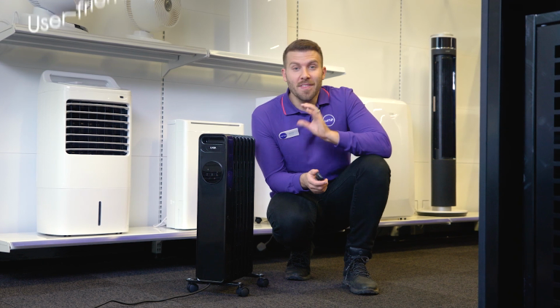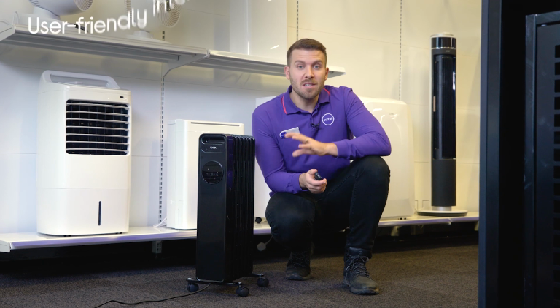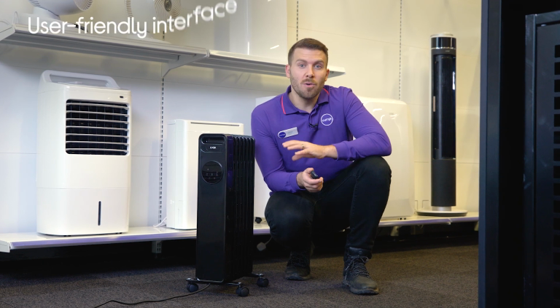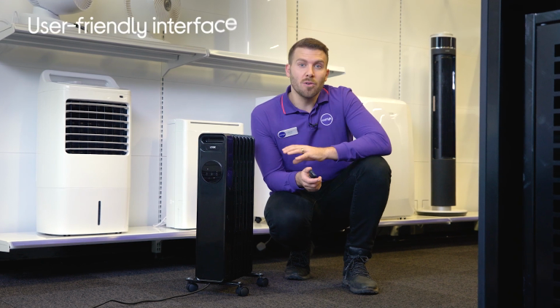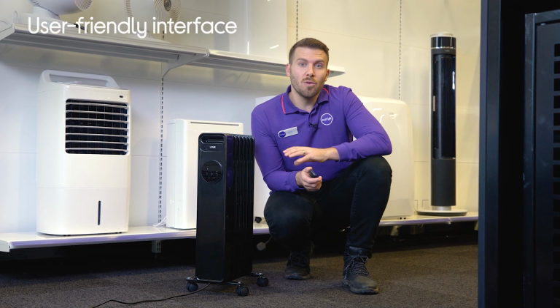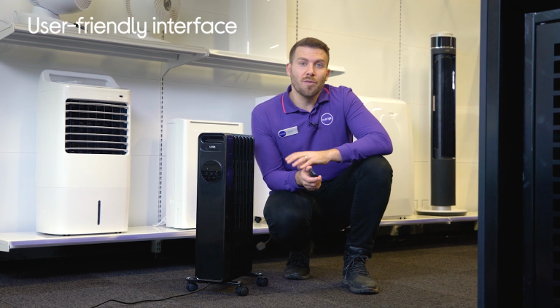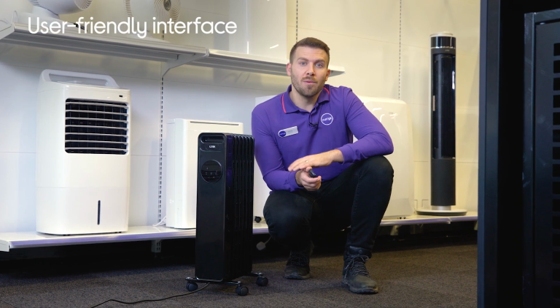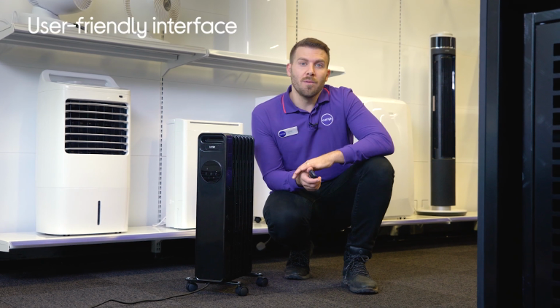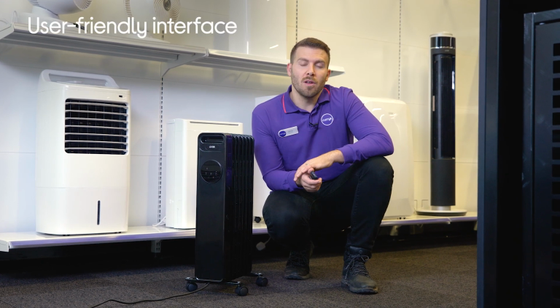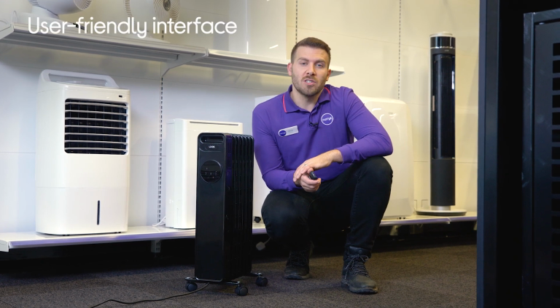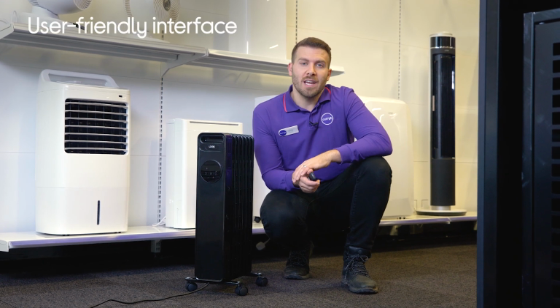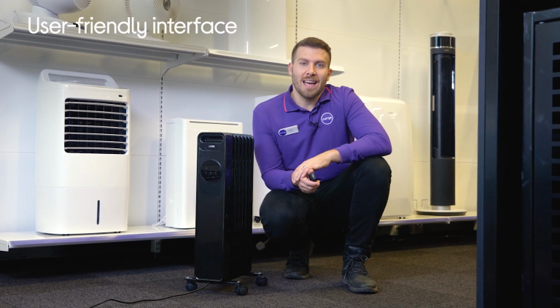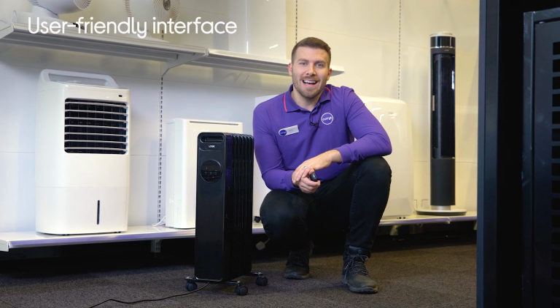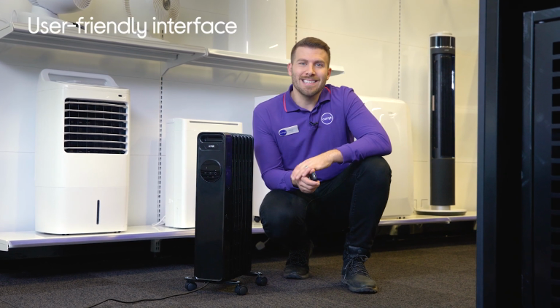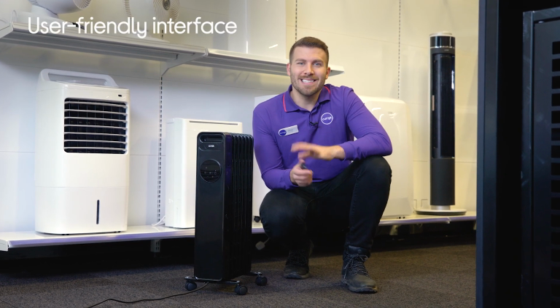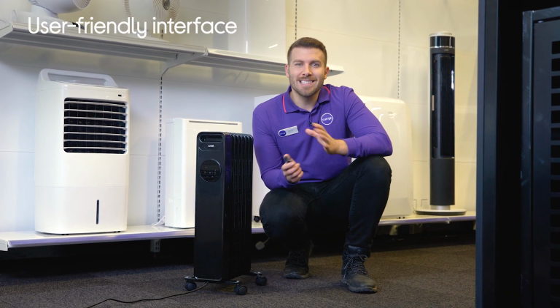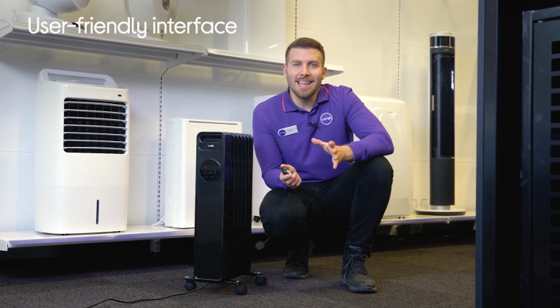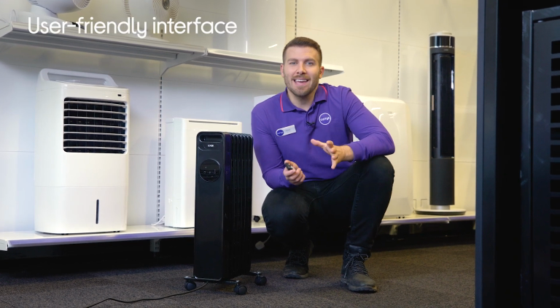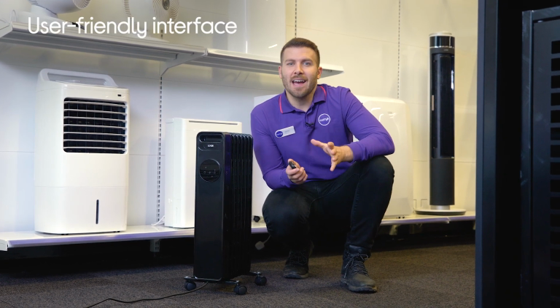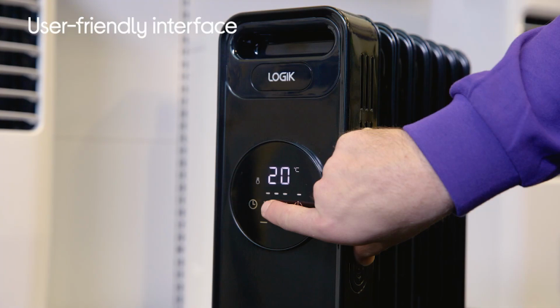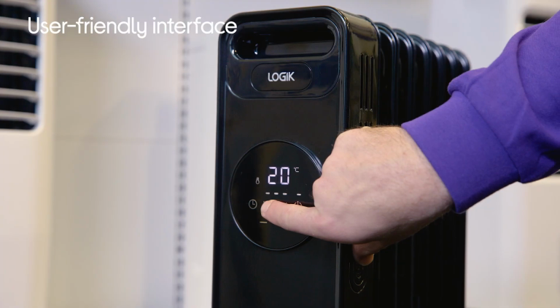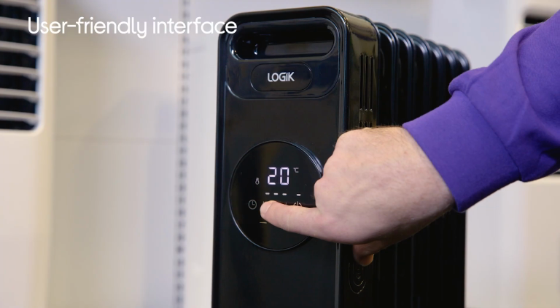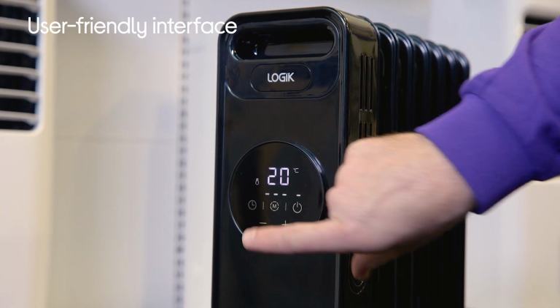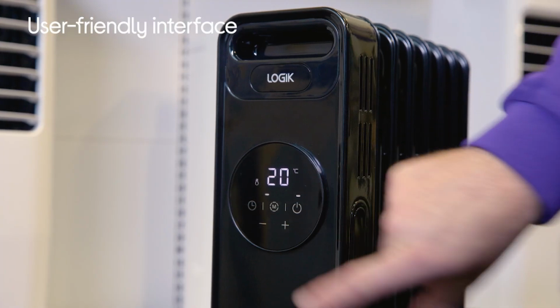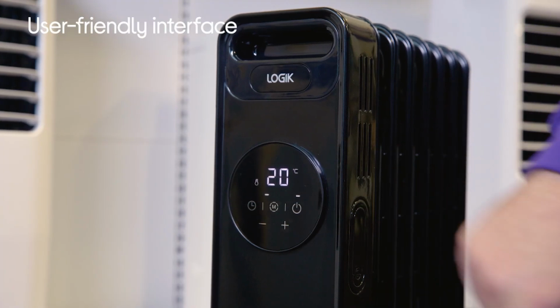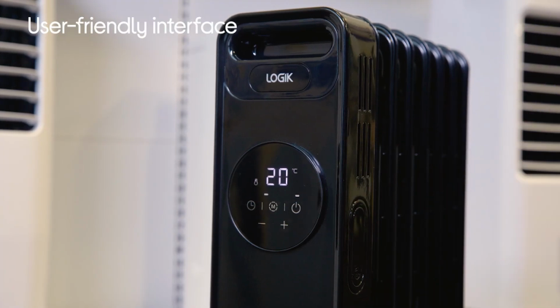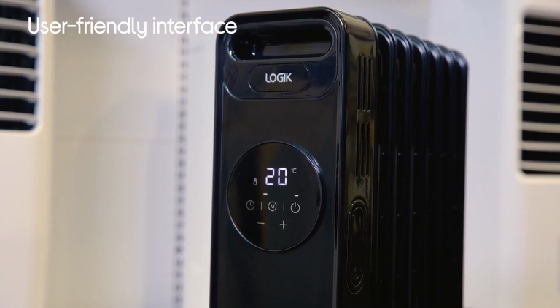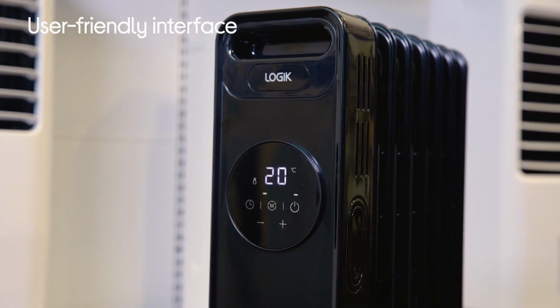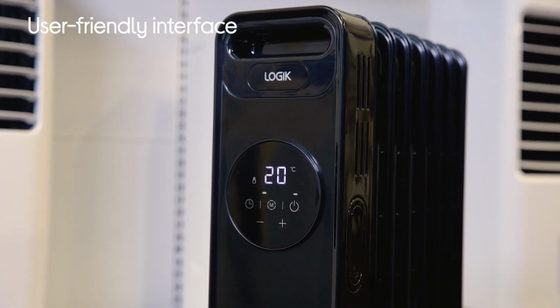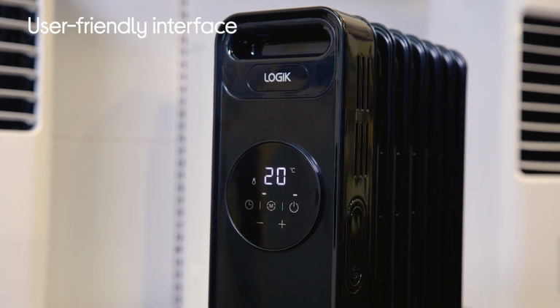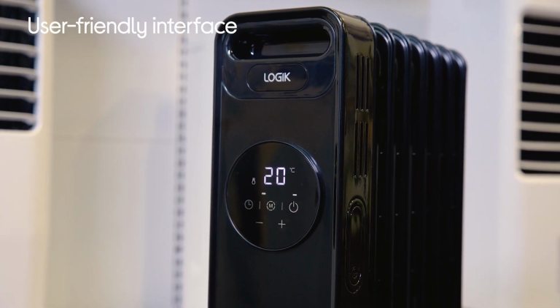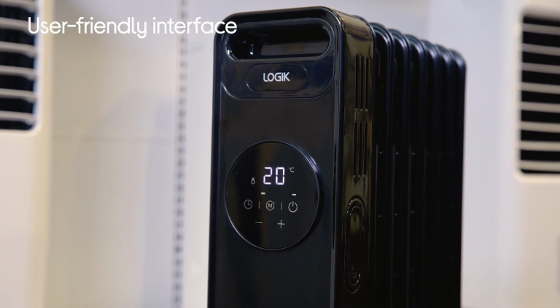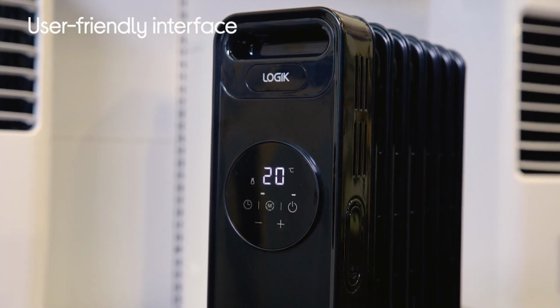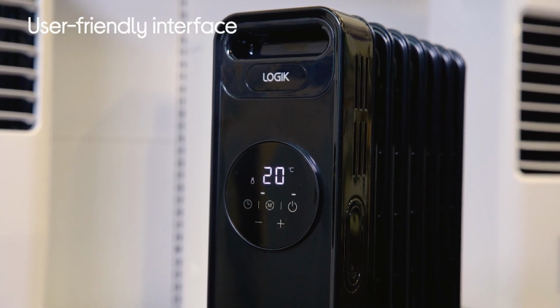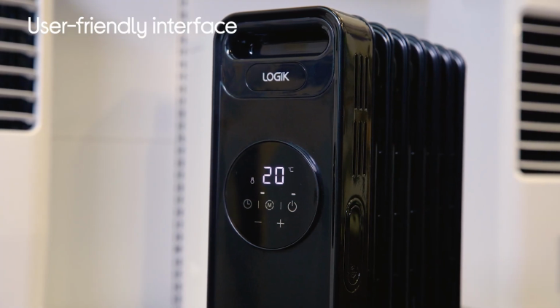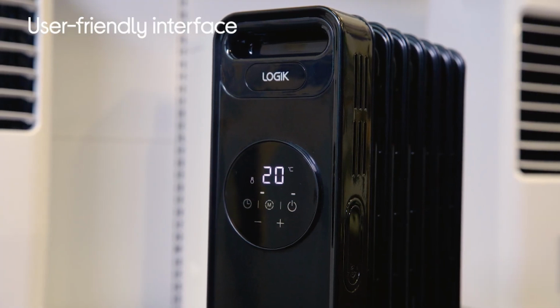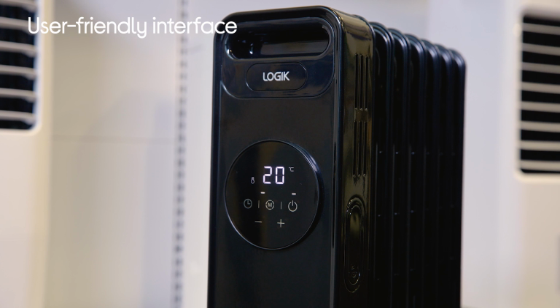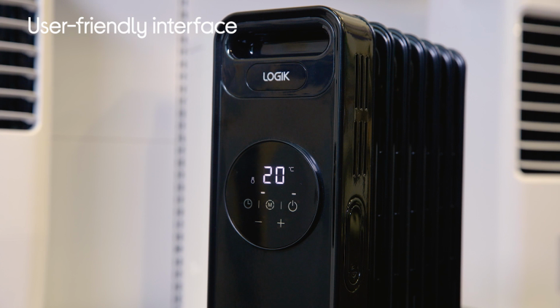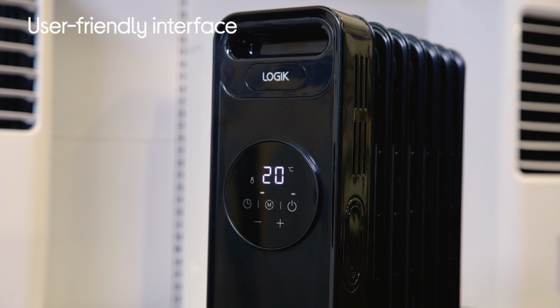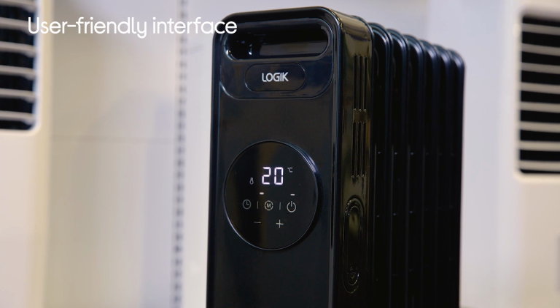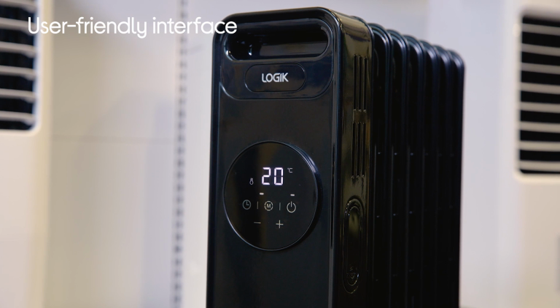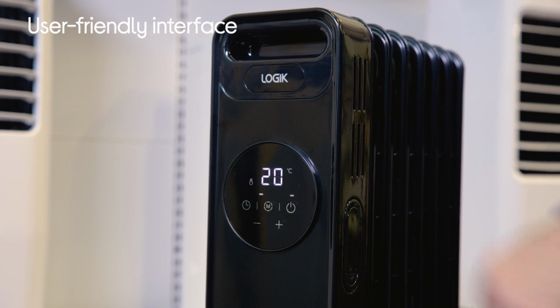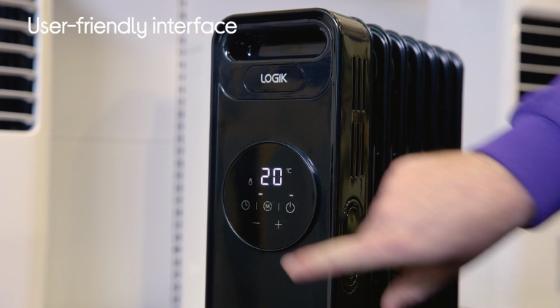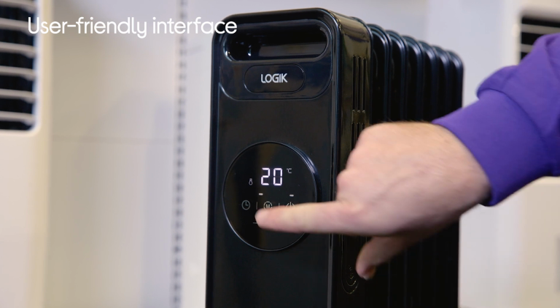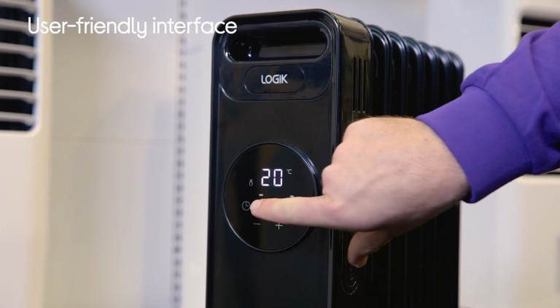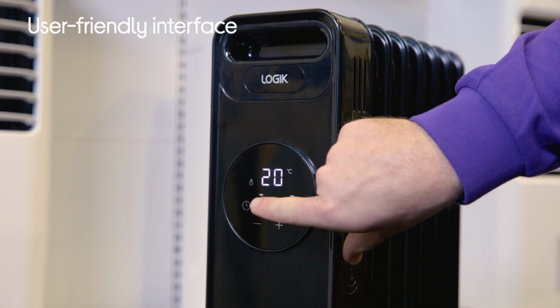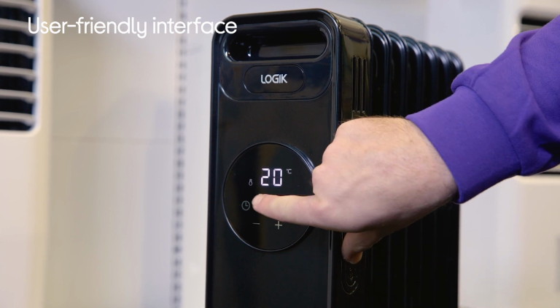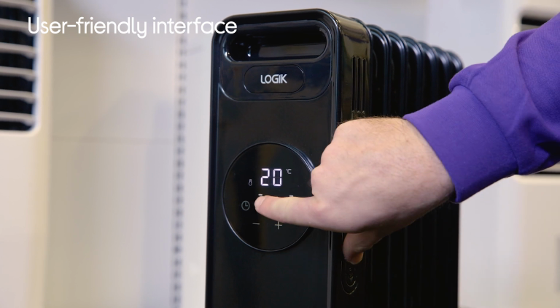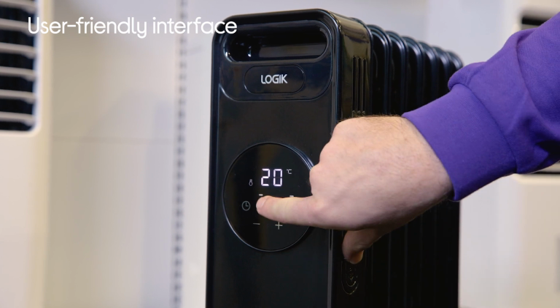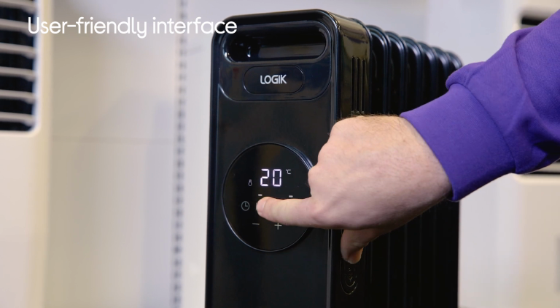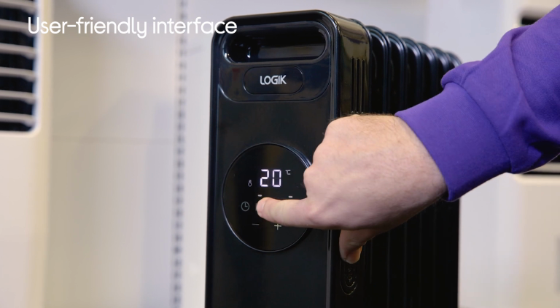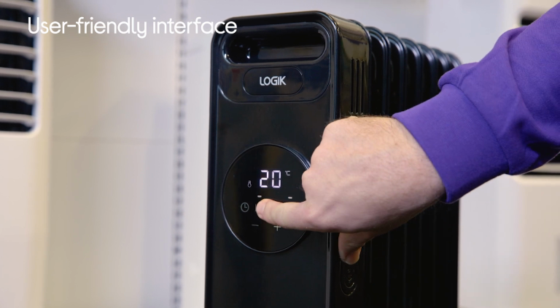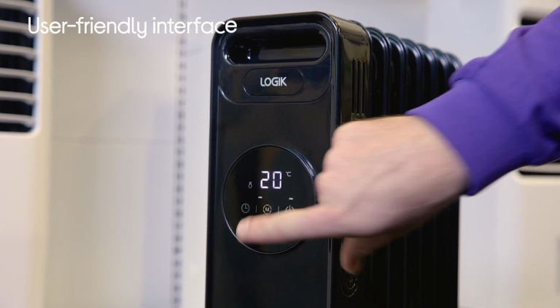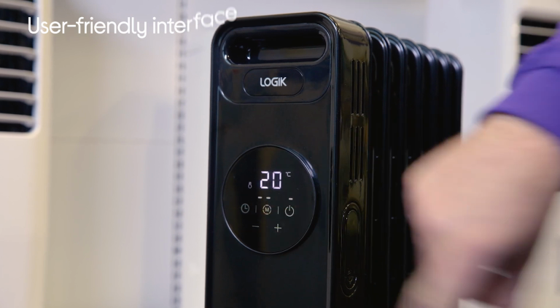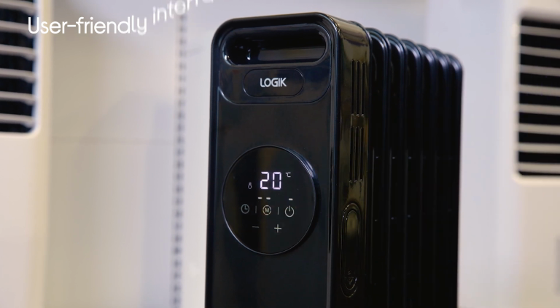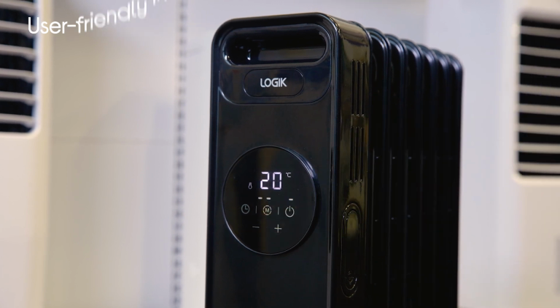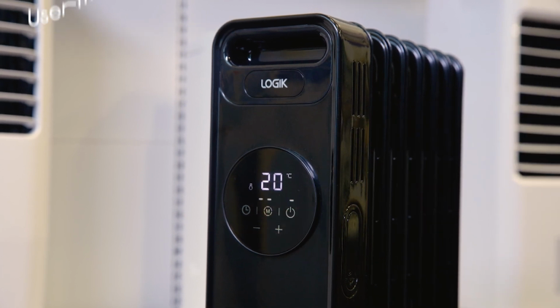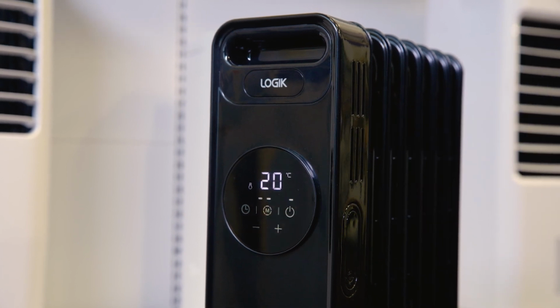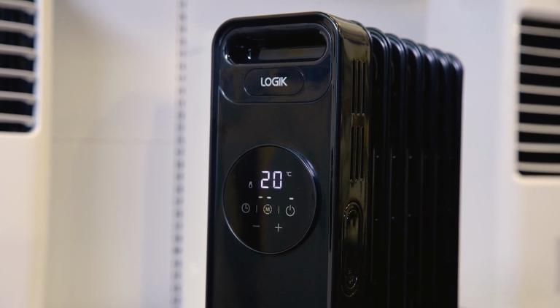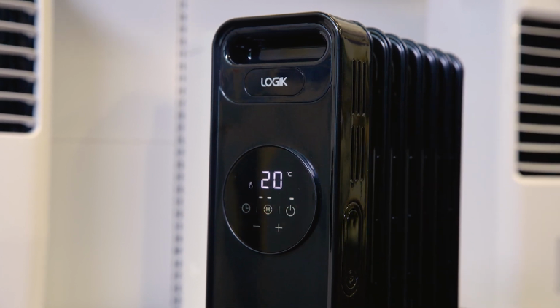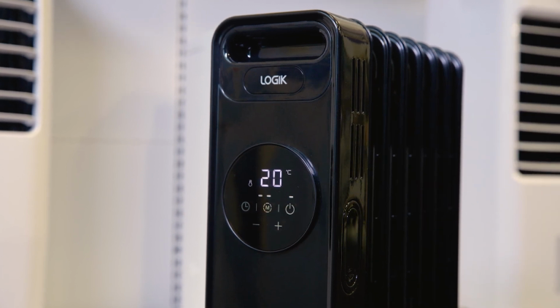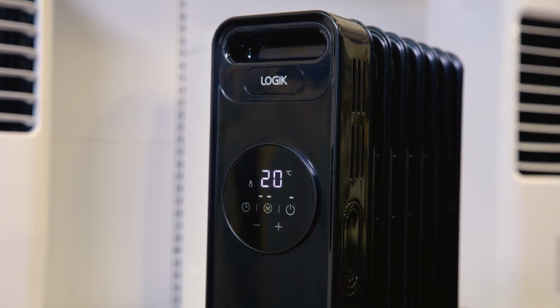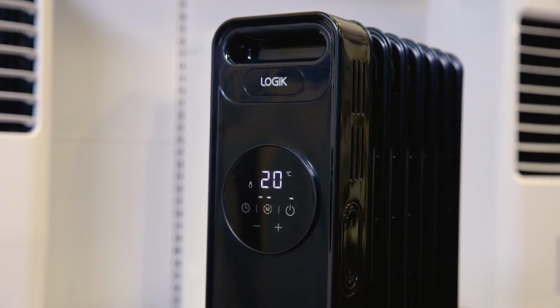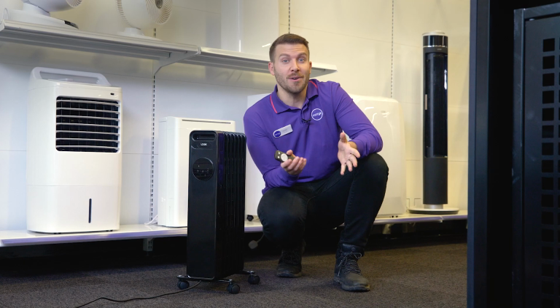This model from Logic has sleek and easy-to-use touch controls, where you can choose from three heat settings to best suit you.